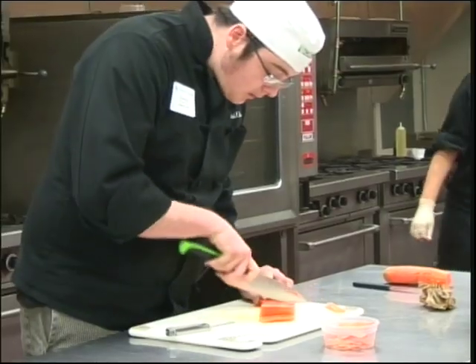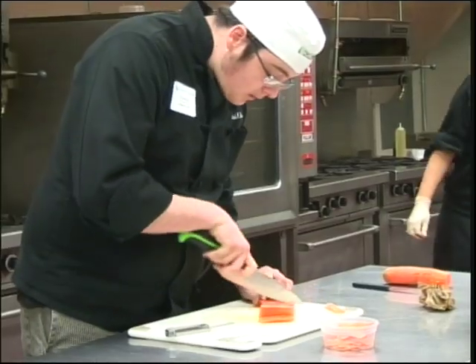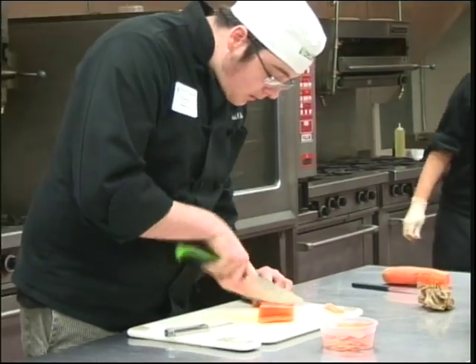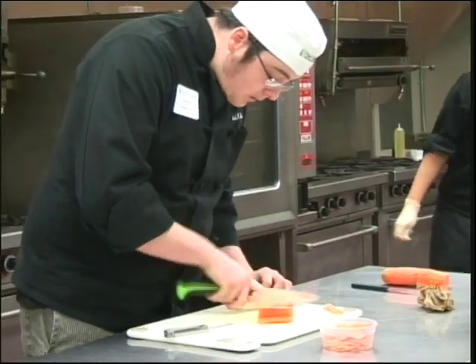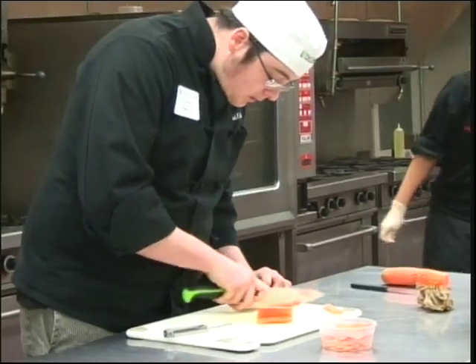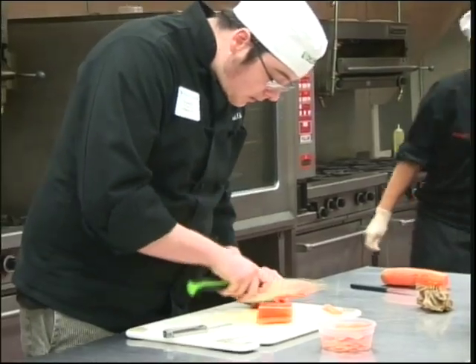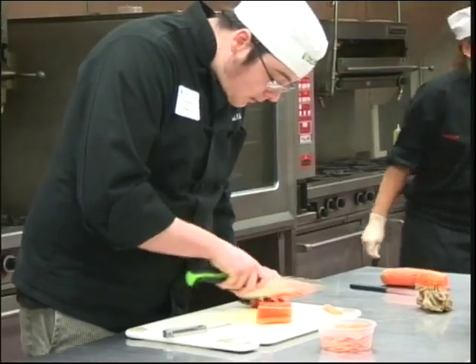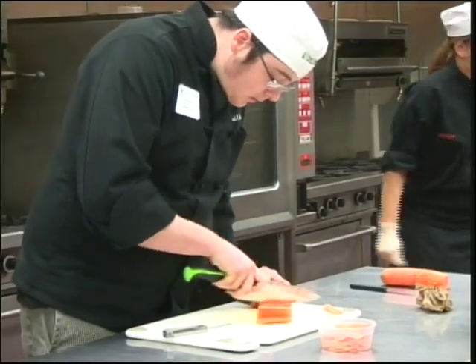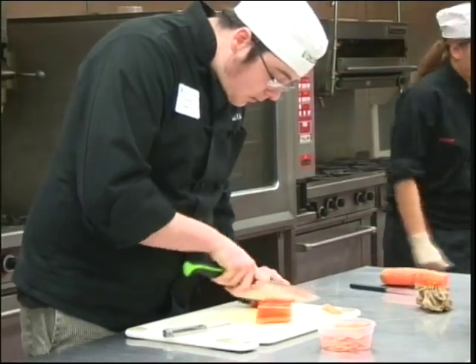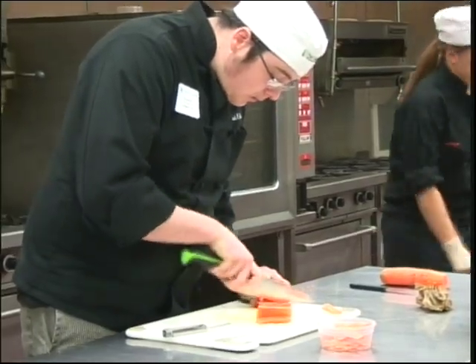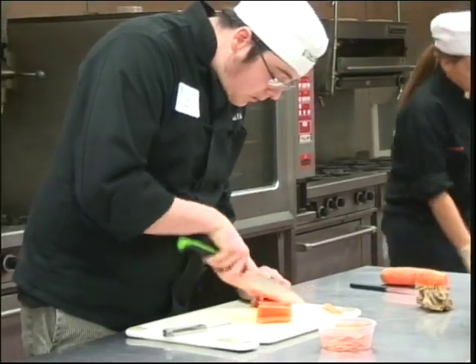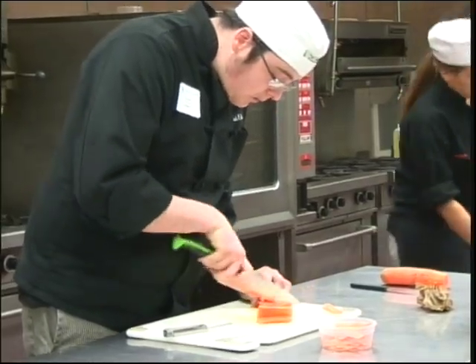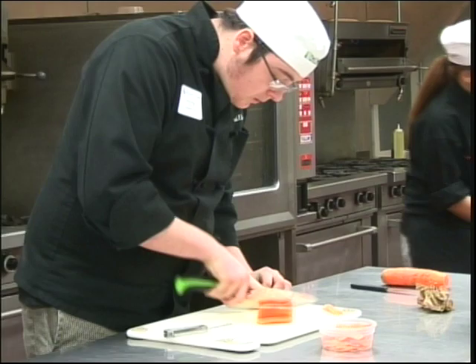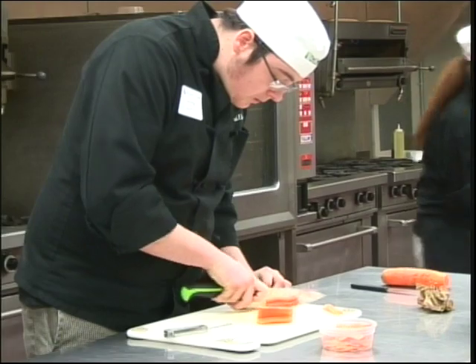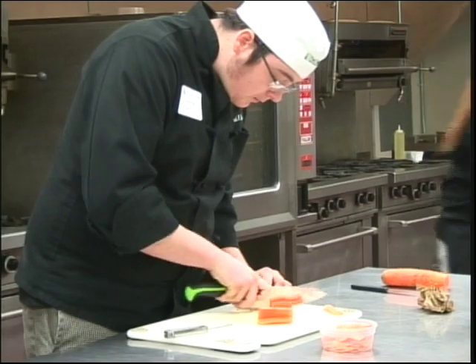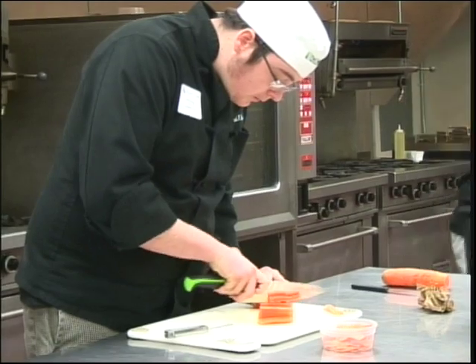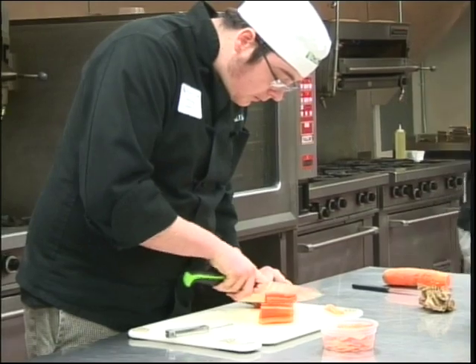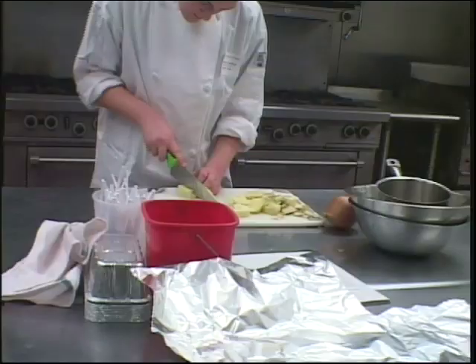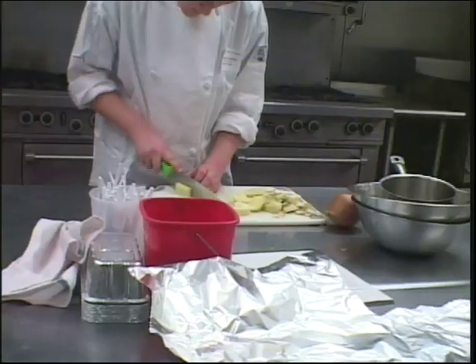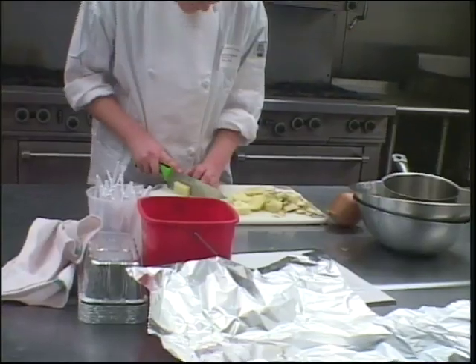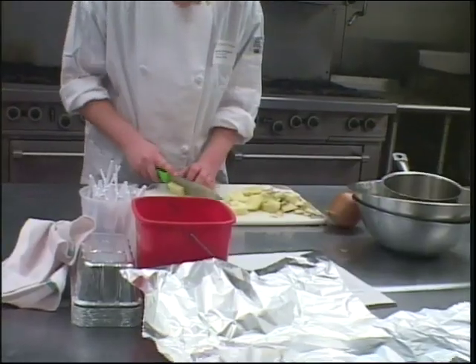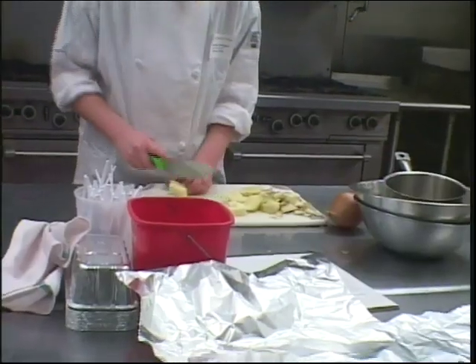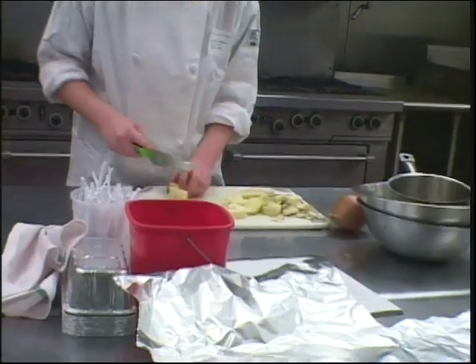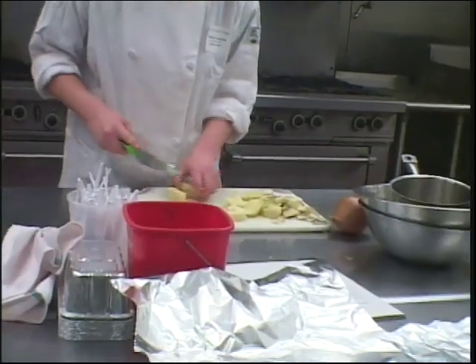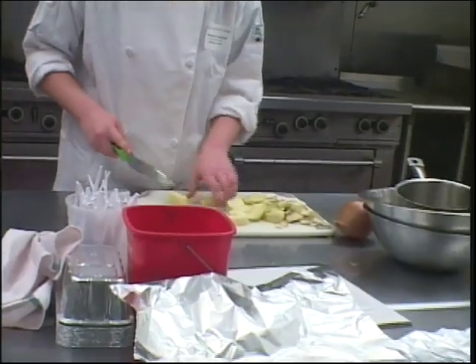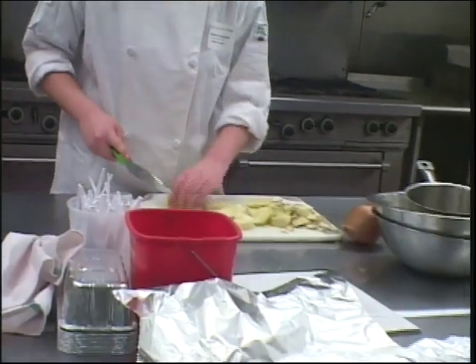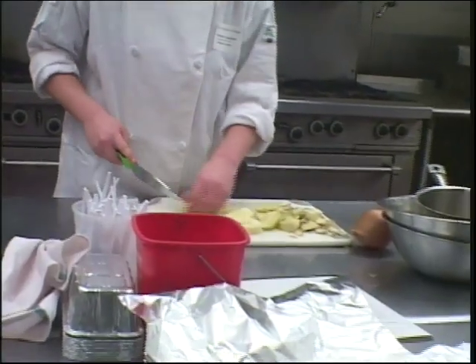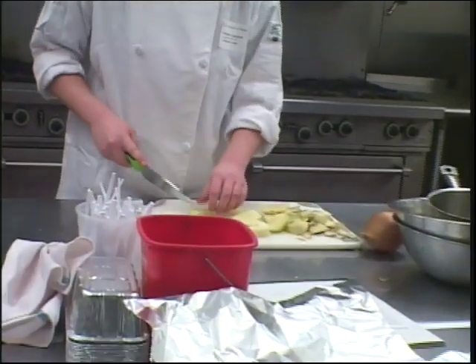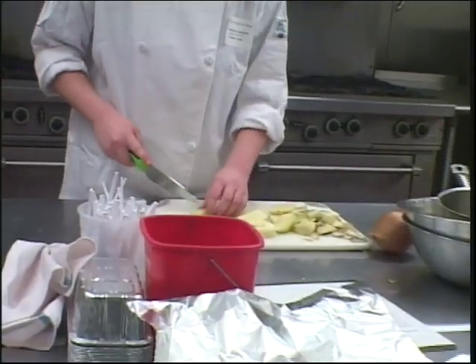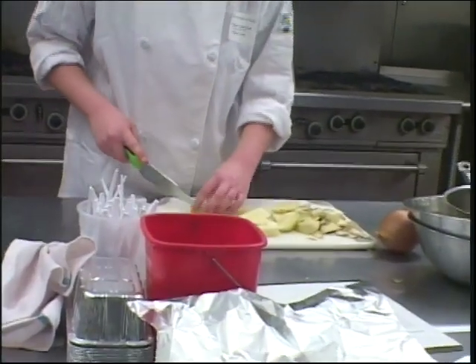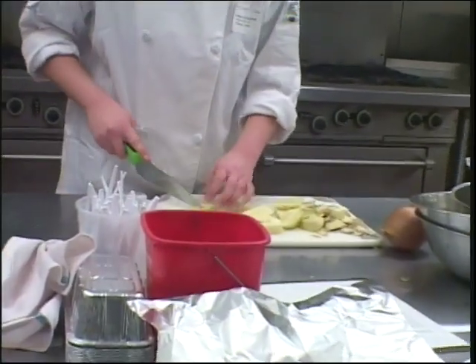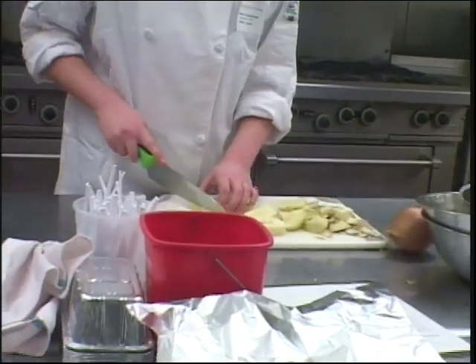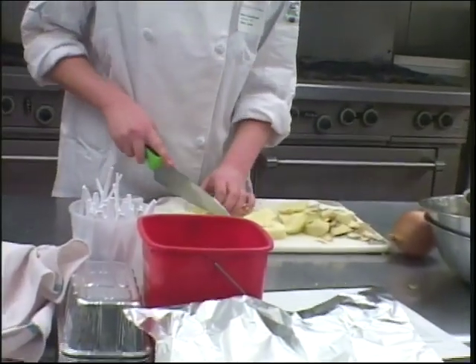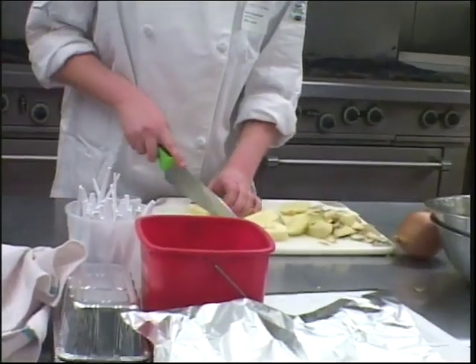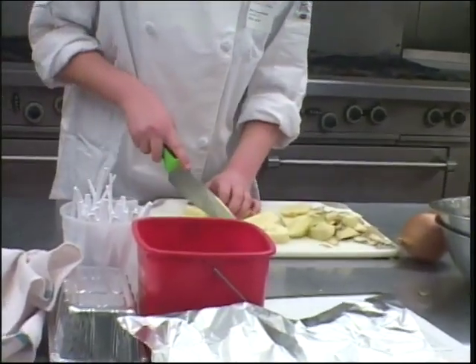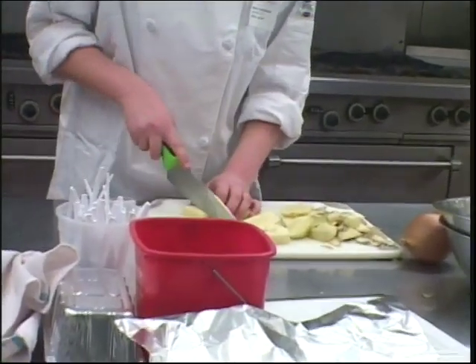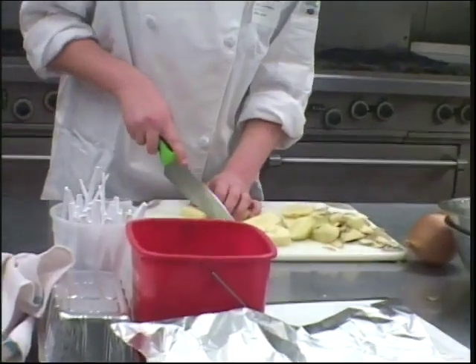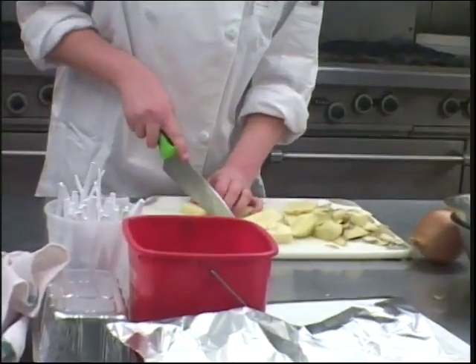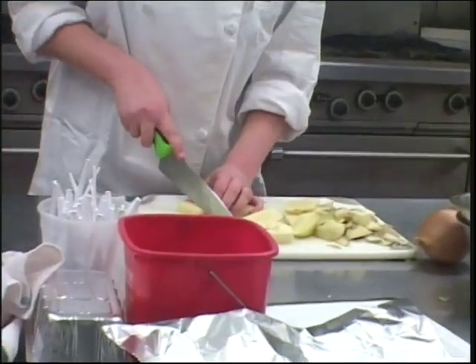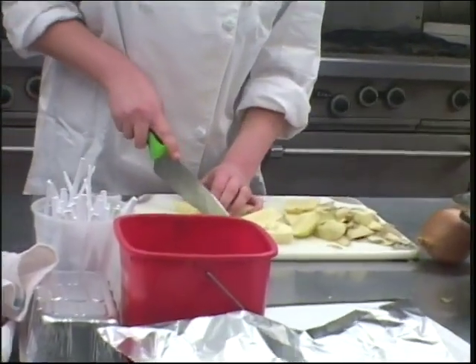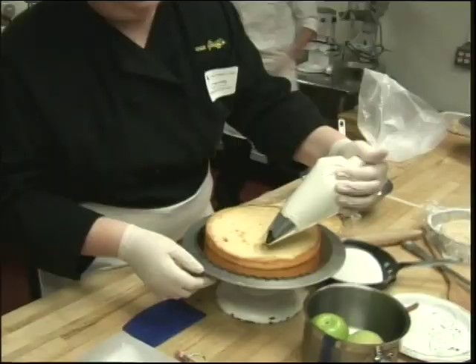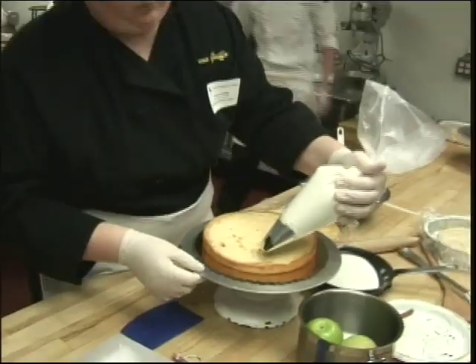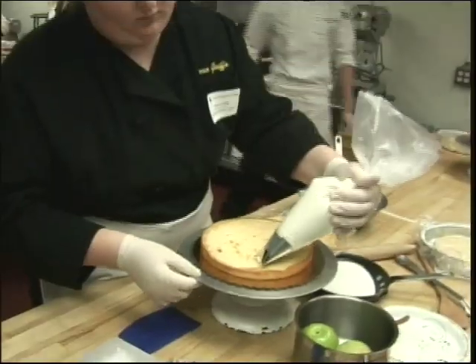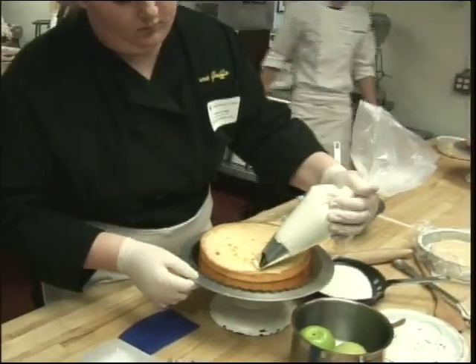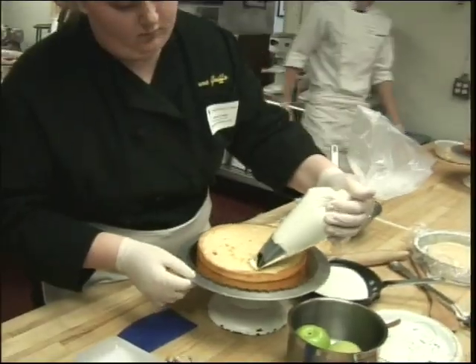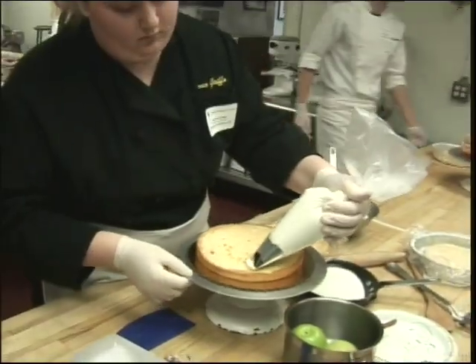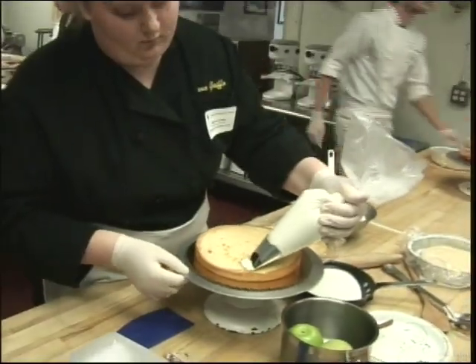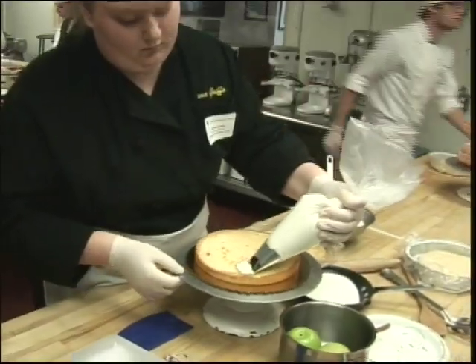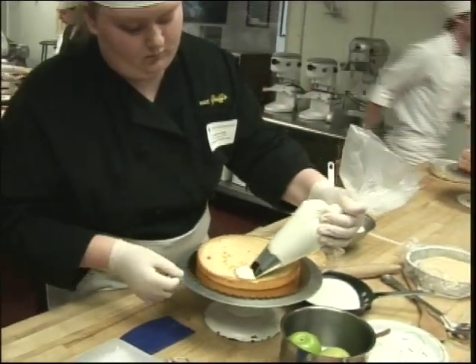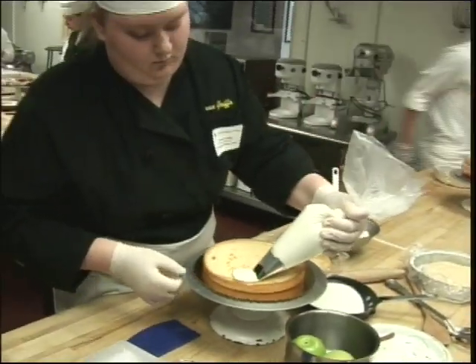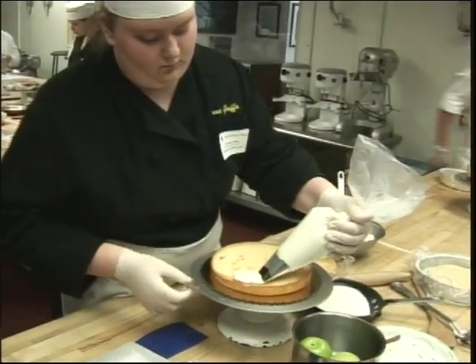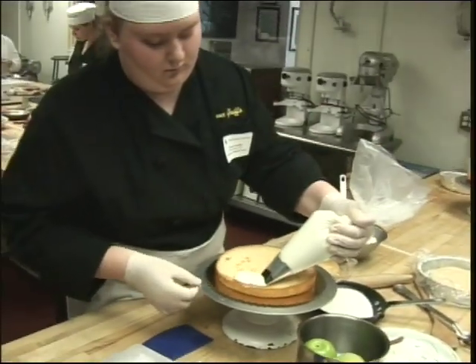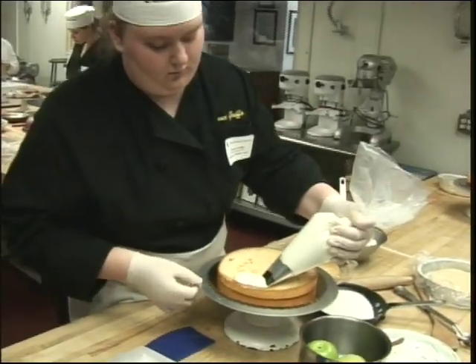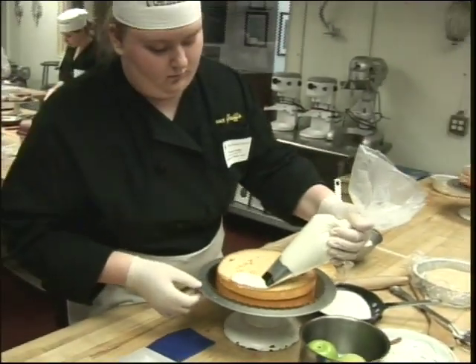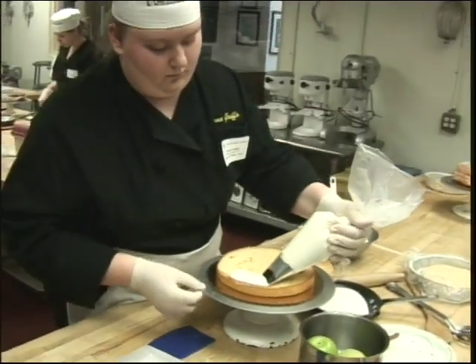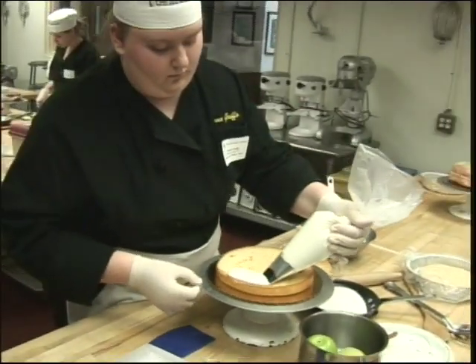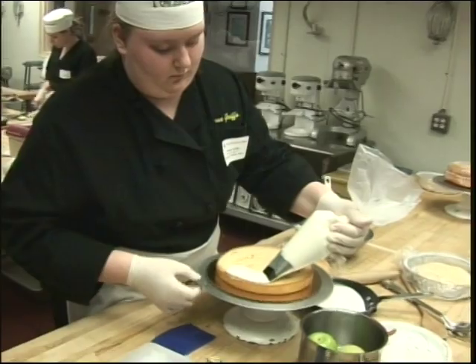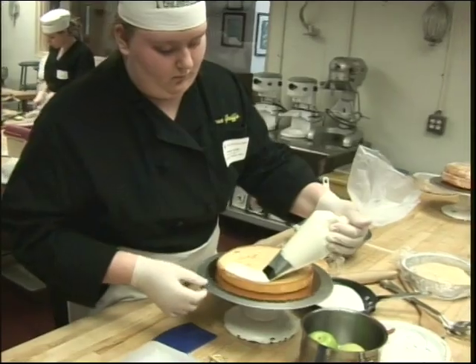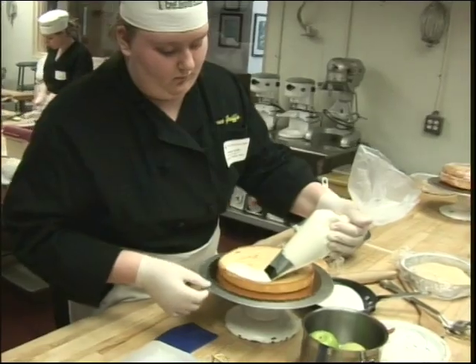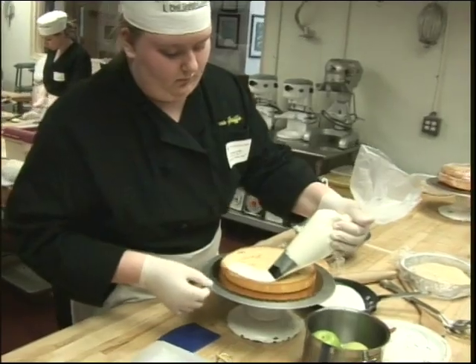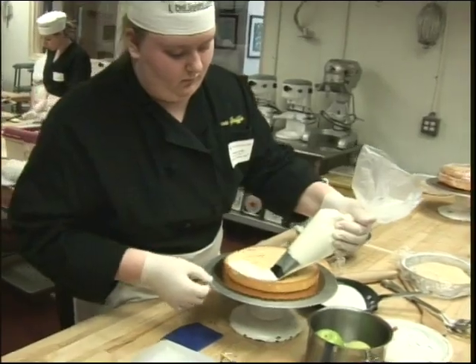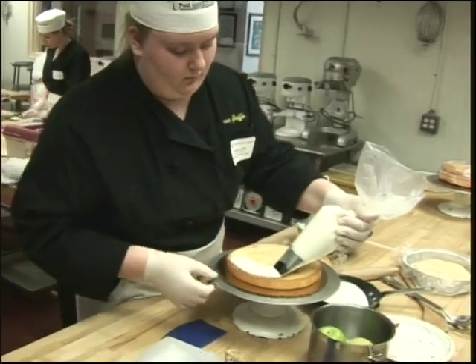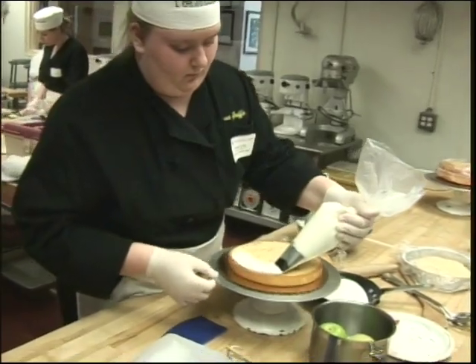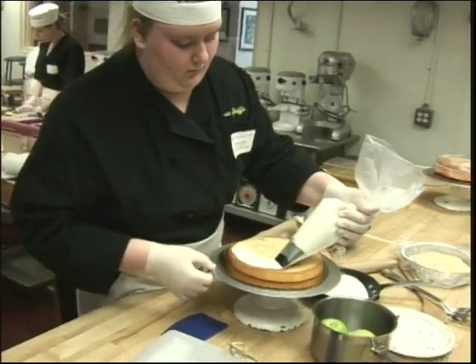There are five rooms total, five labs. There are three culinary labs upstairs and then there are two baking labs downstairs.